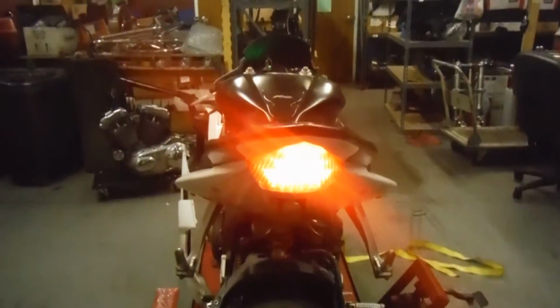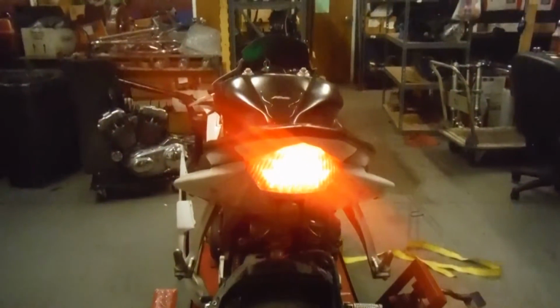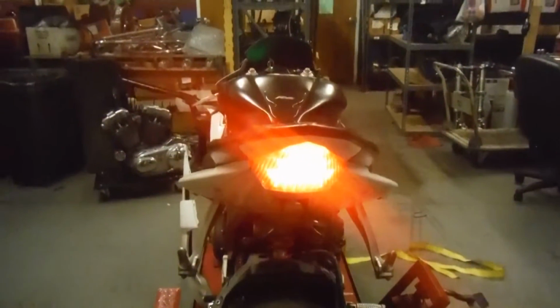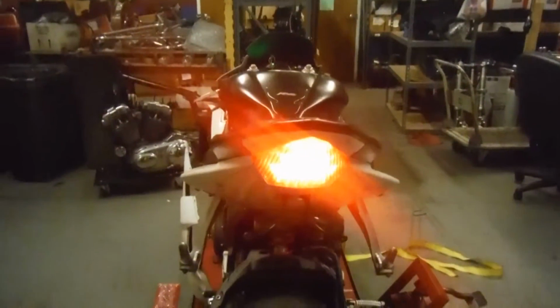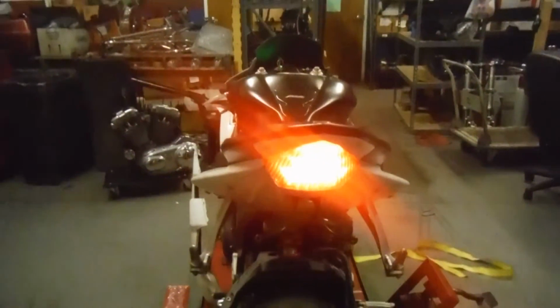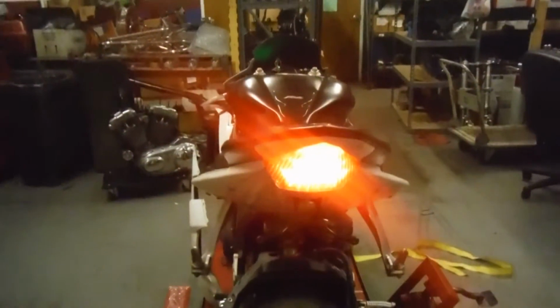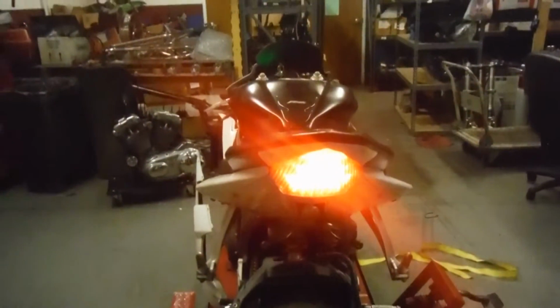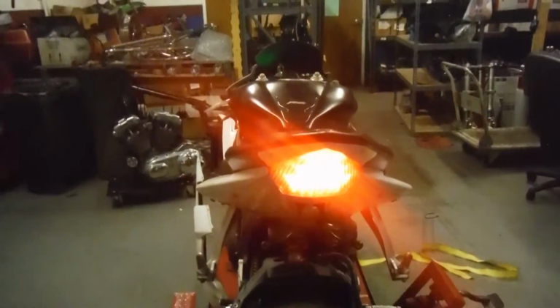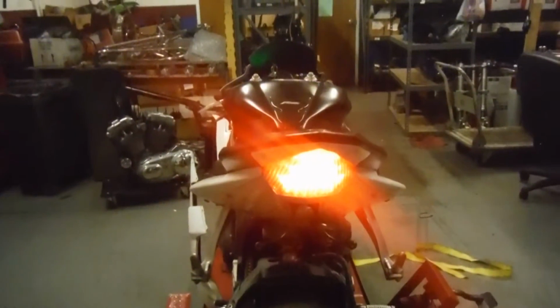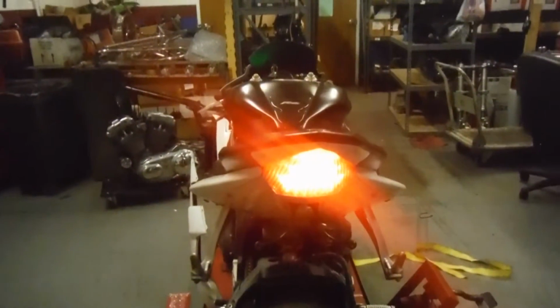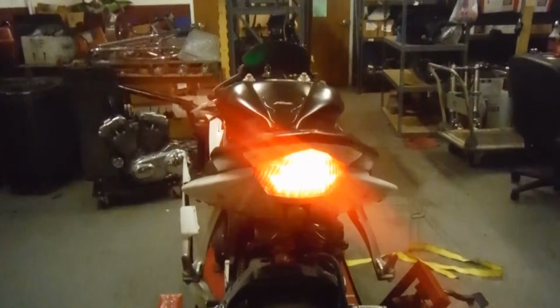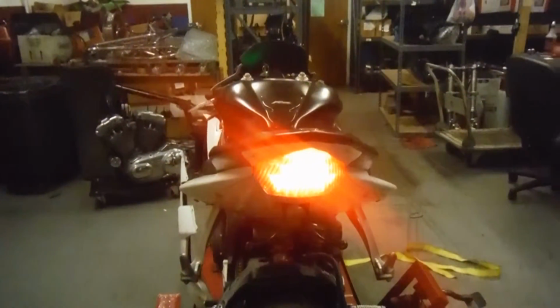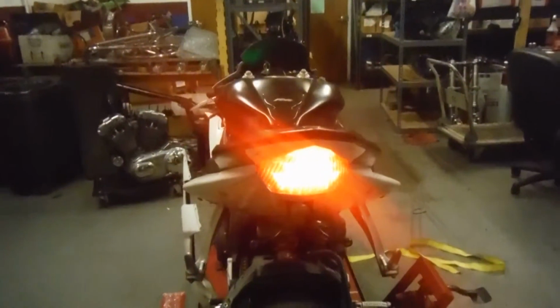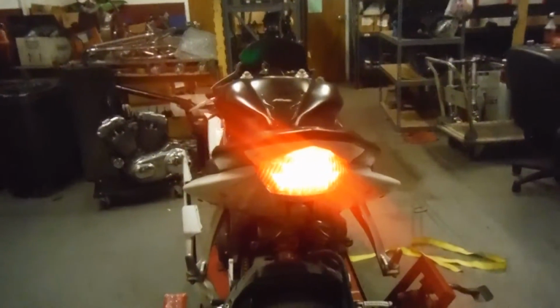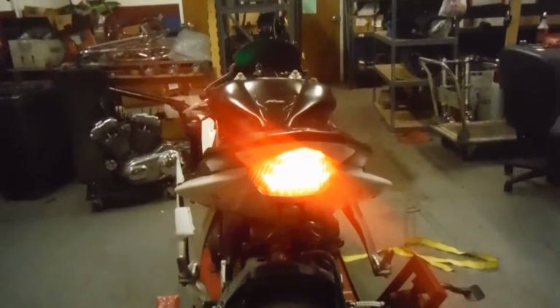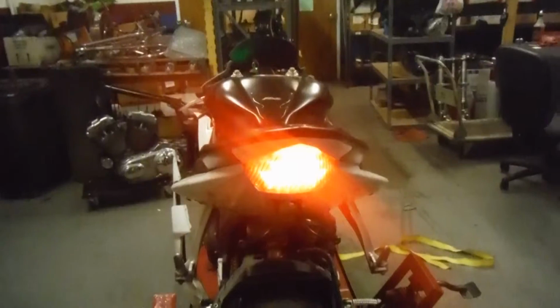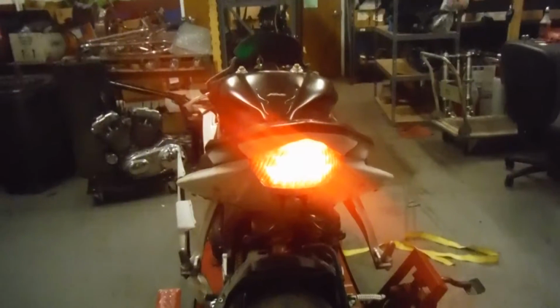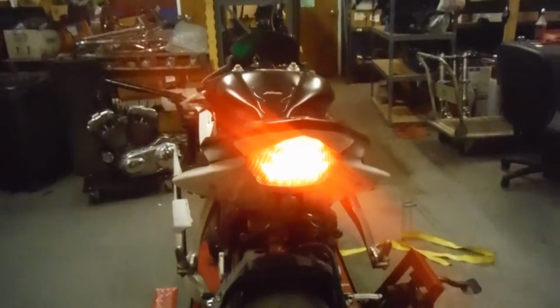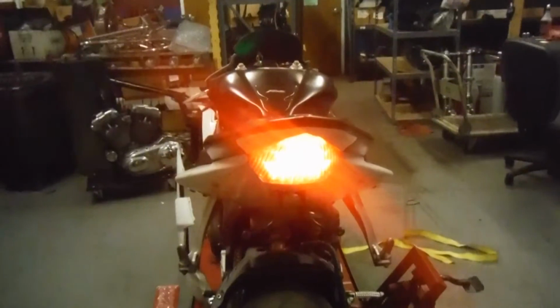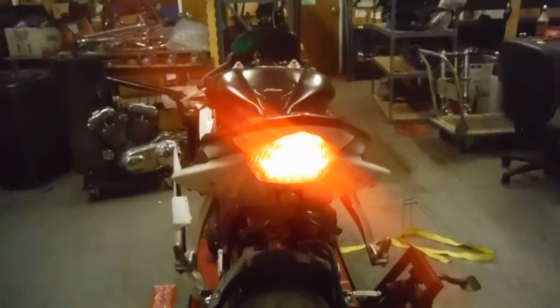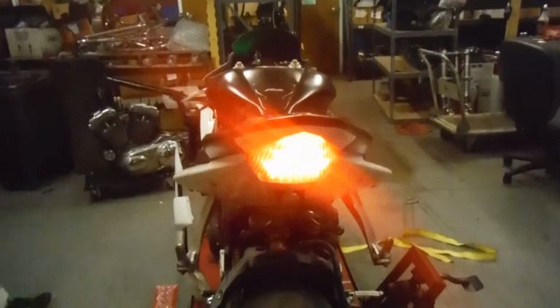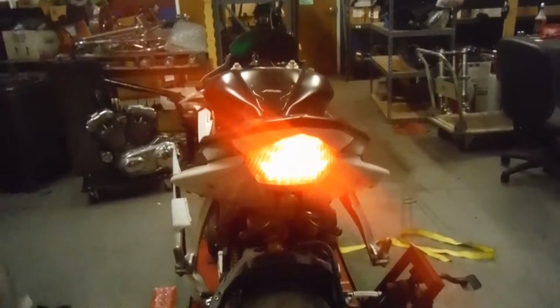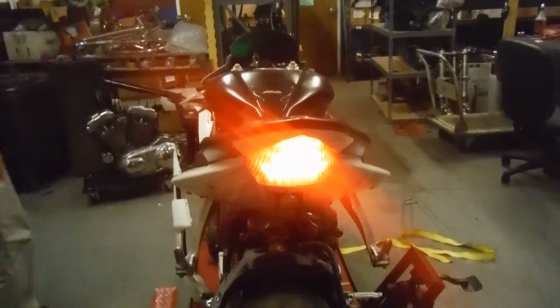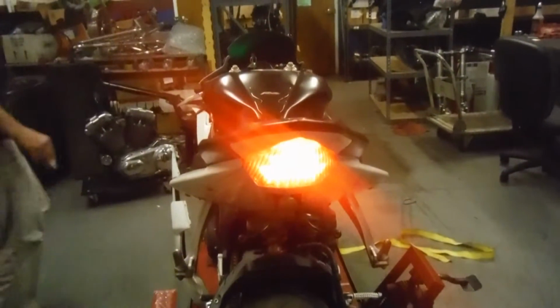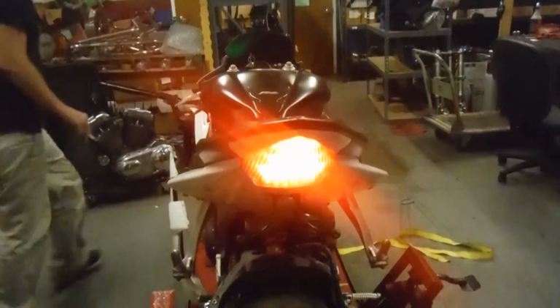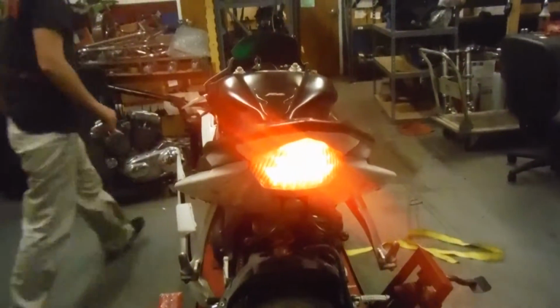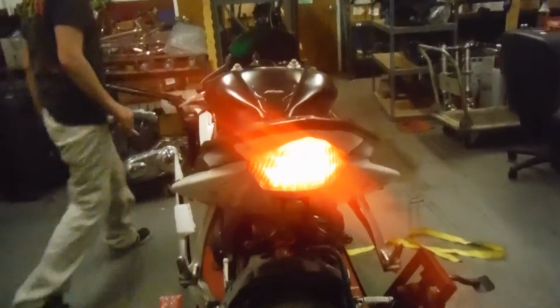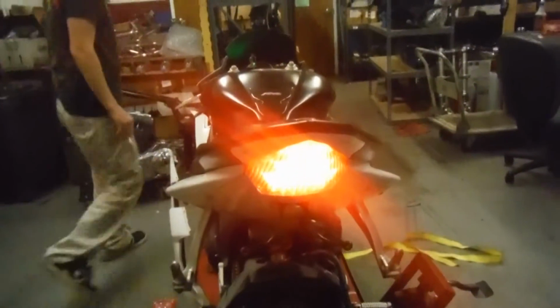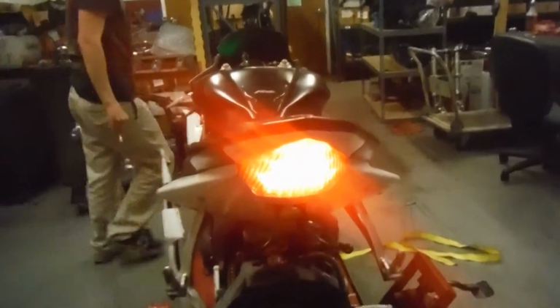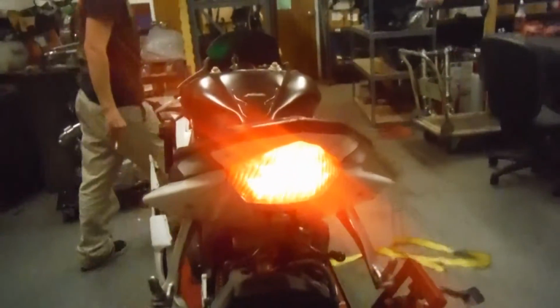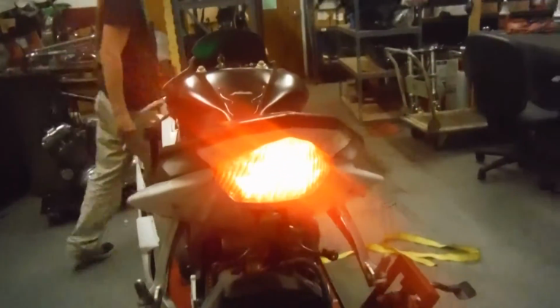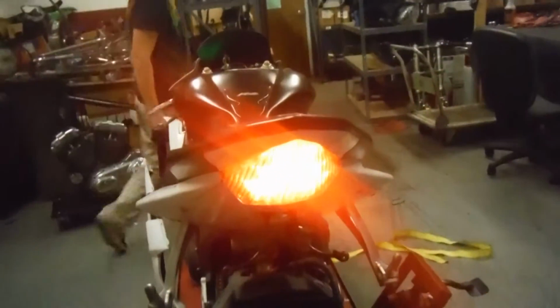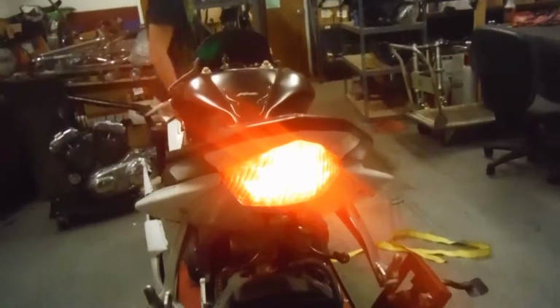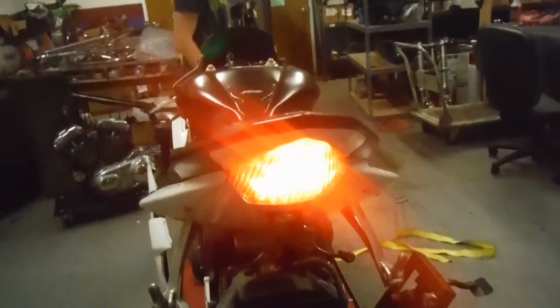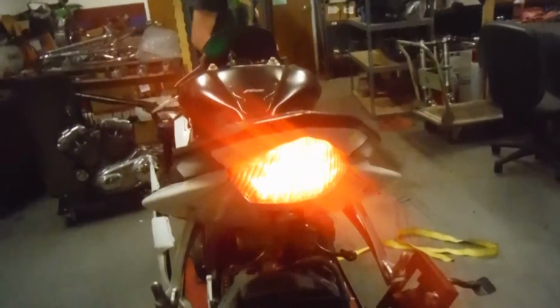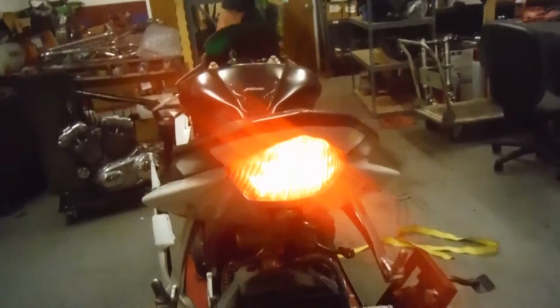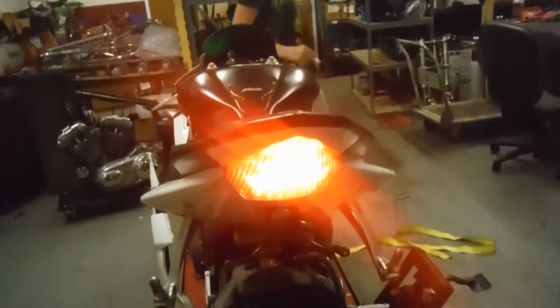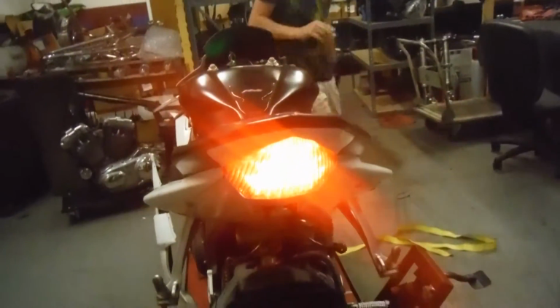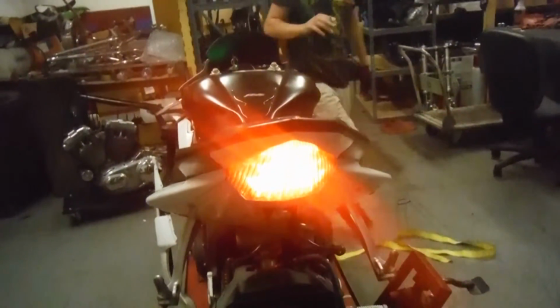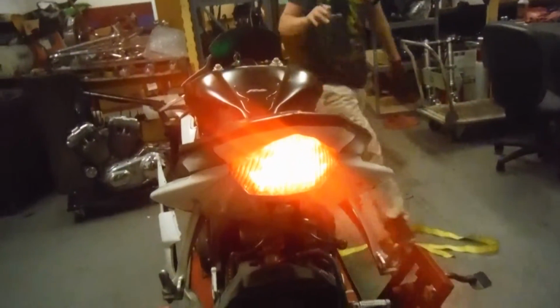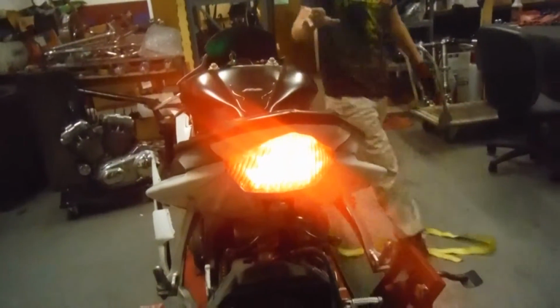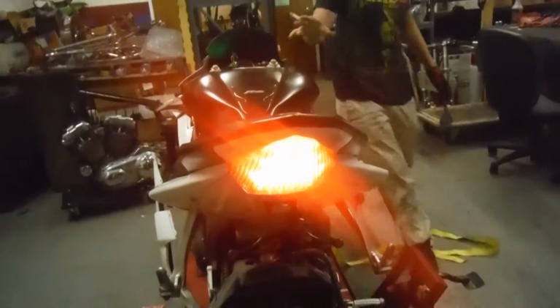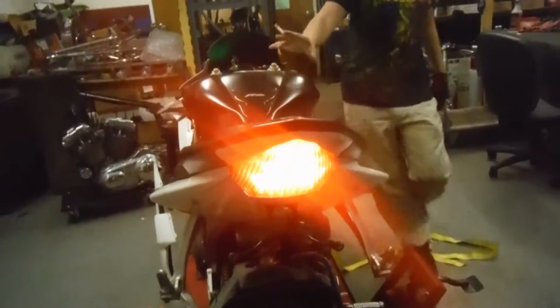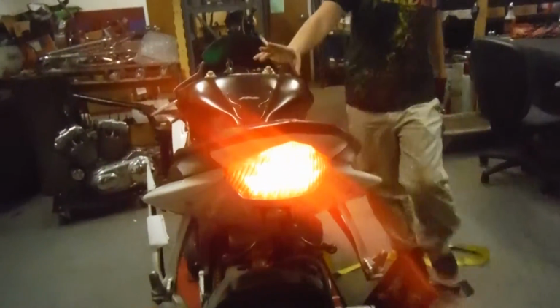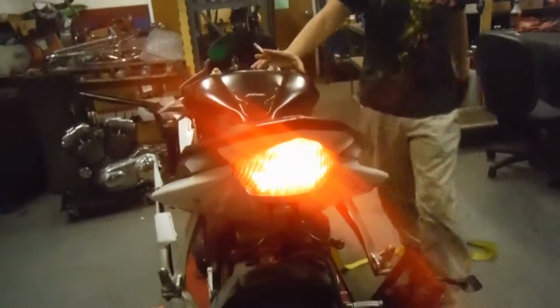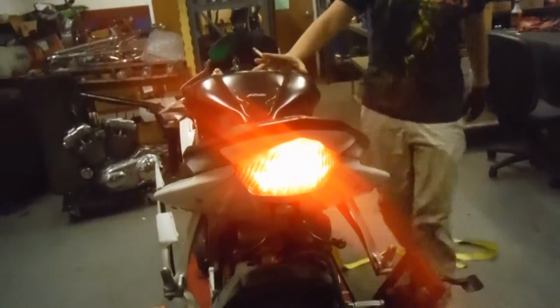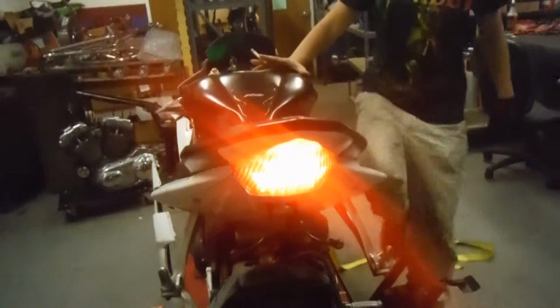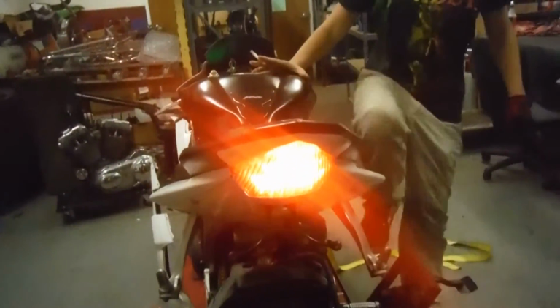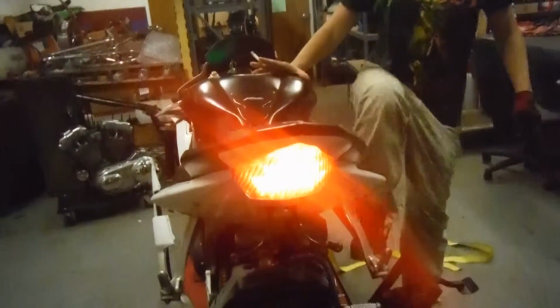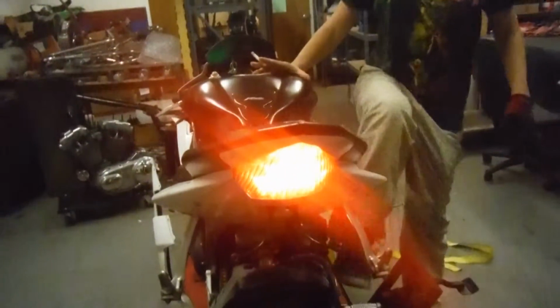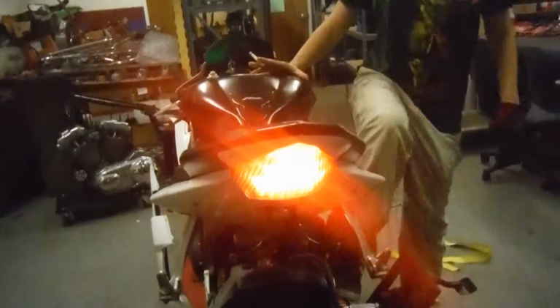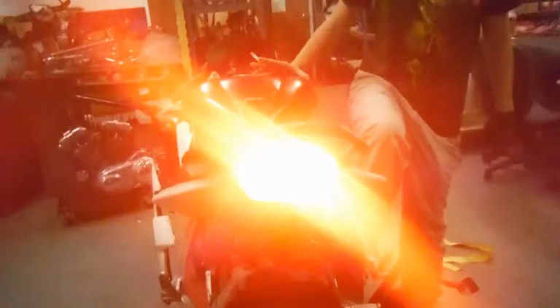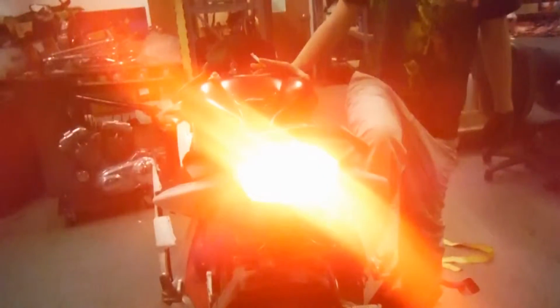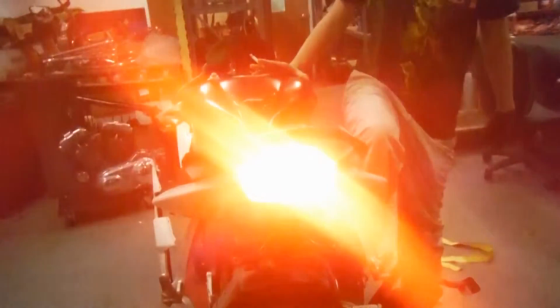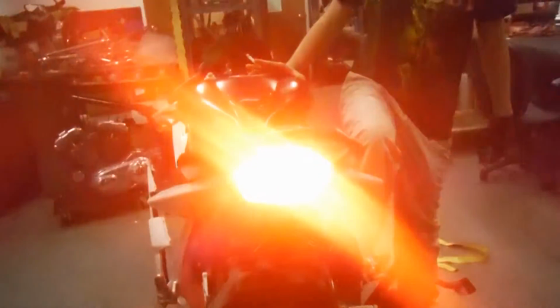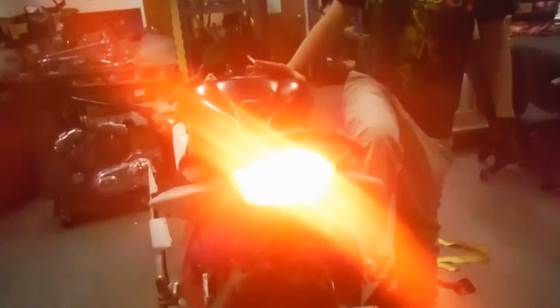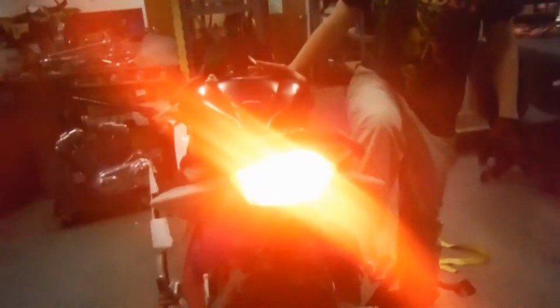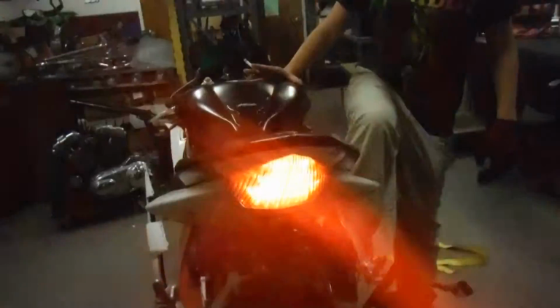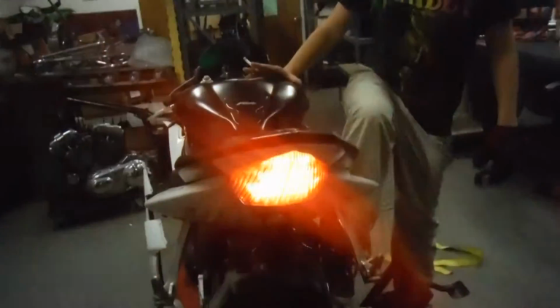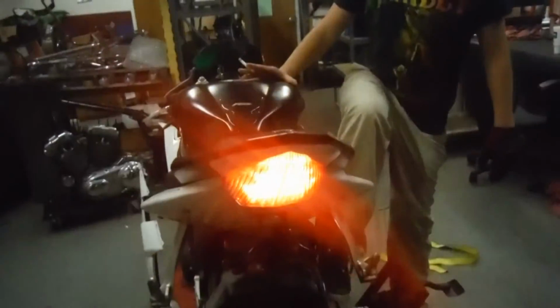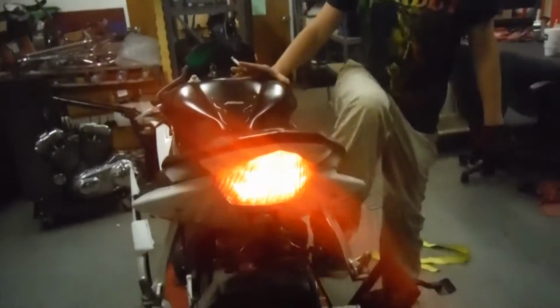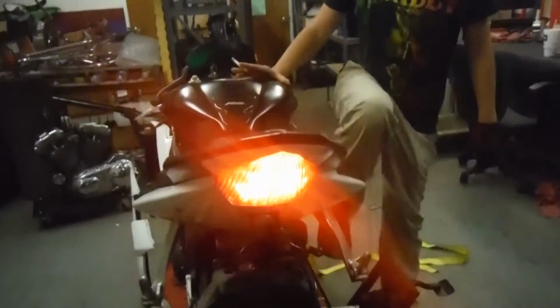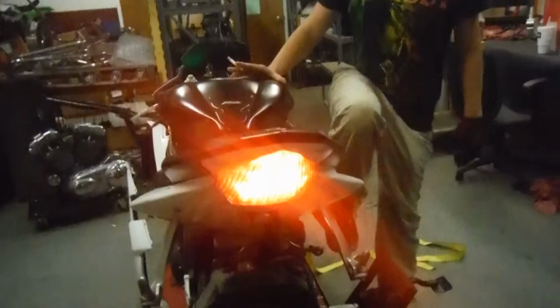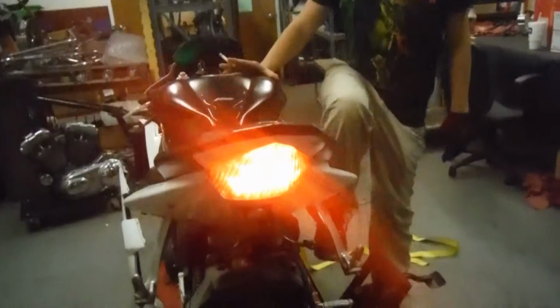Chad, can you hit the brake light real quick? As you can see the light is working there, and when he hits the brakes it illuminates even more.